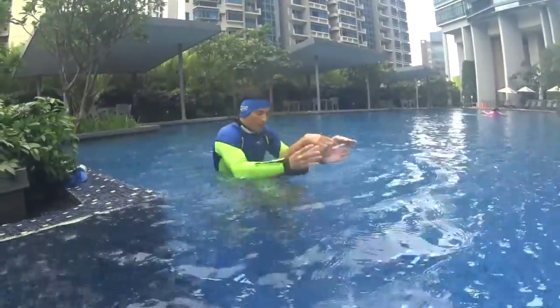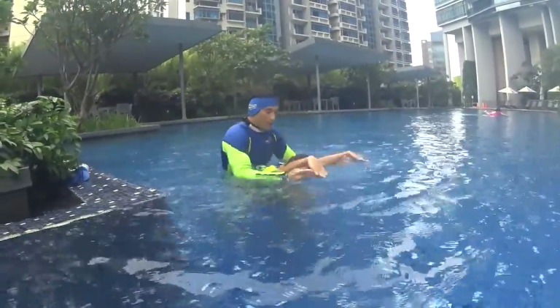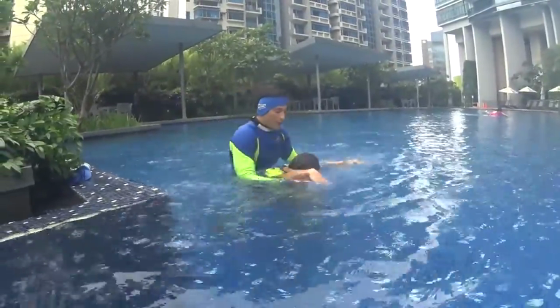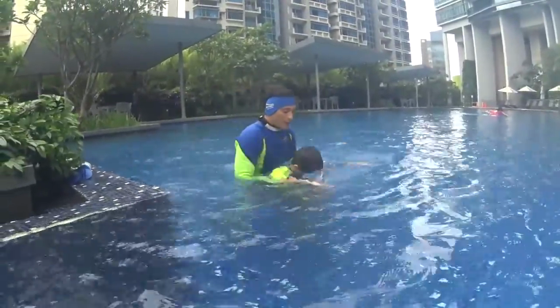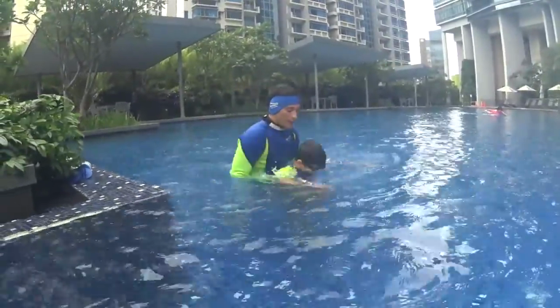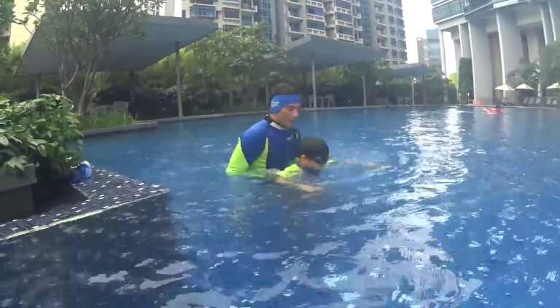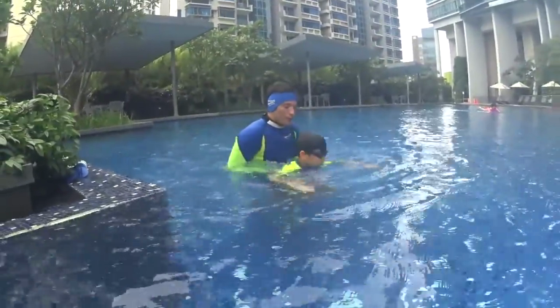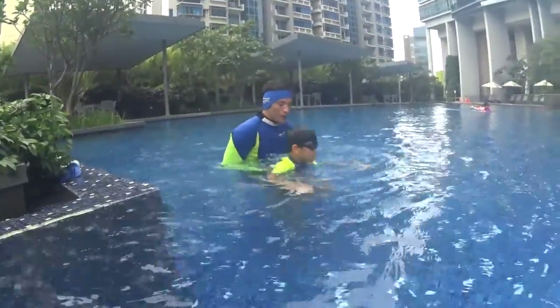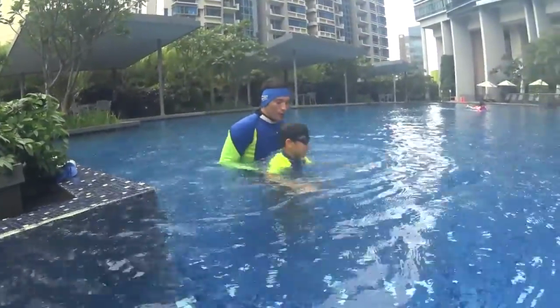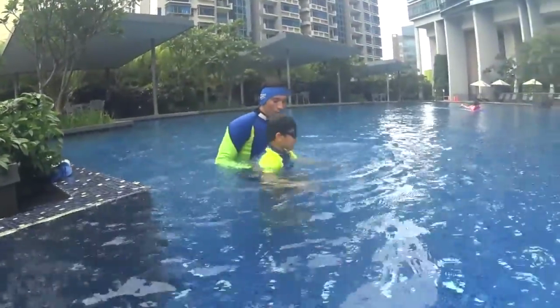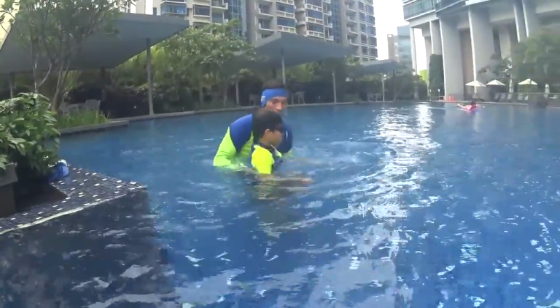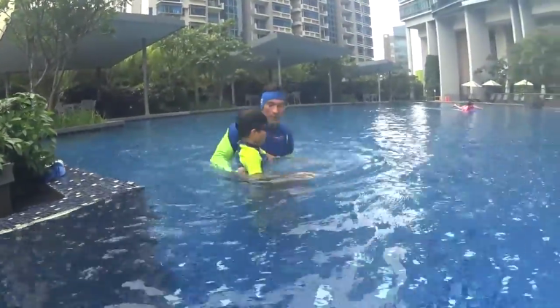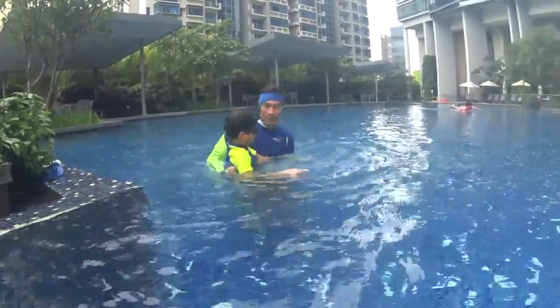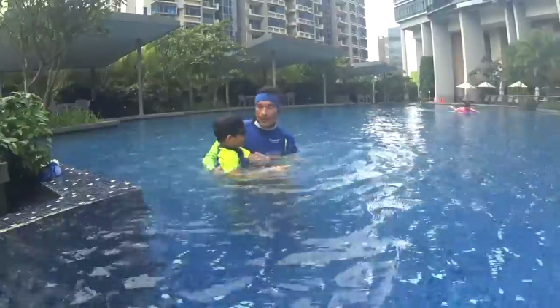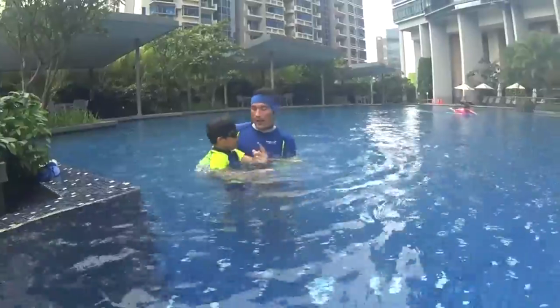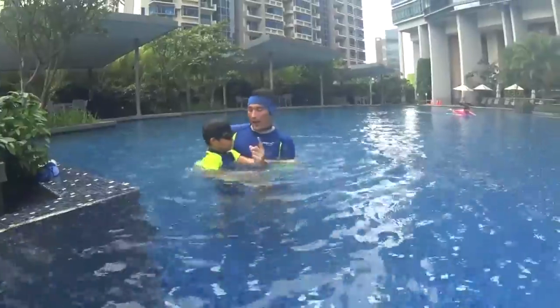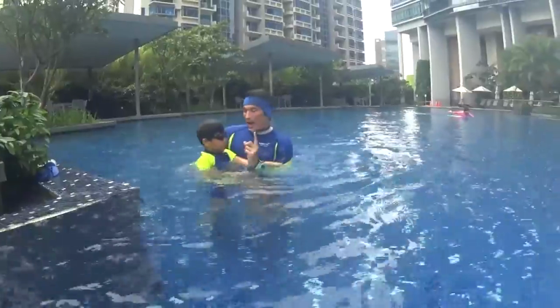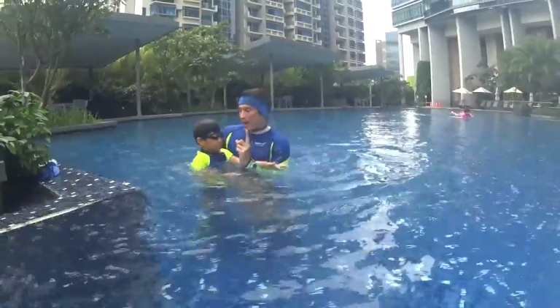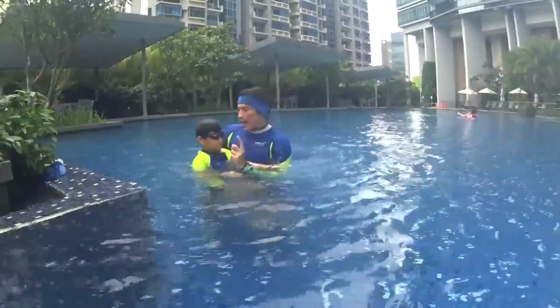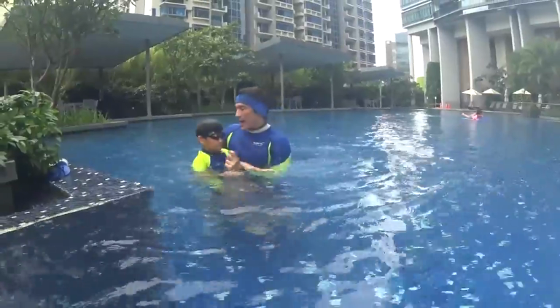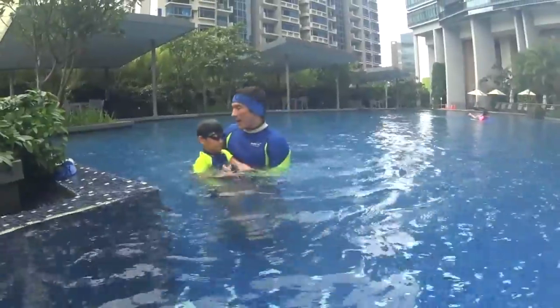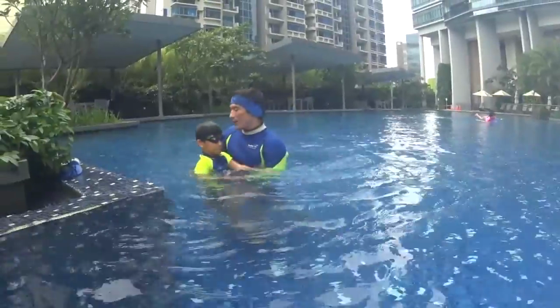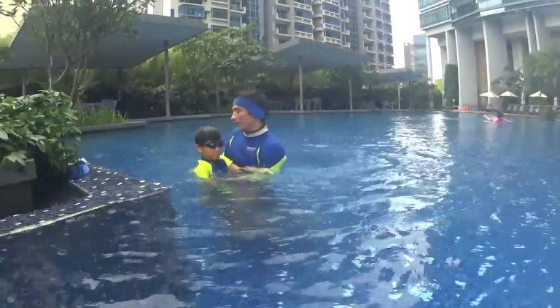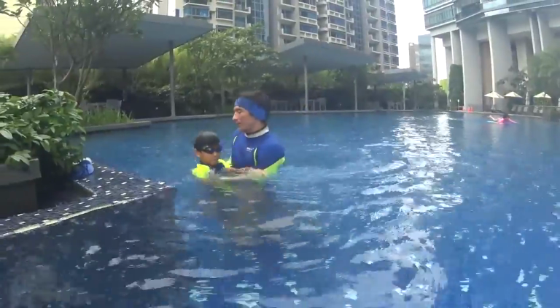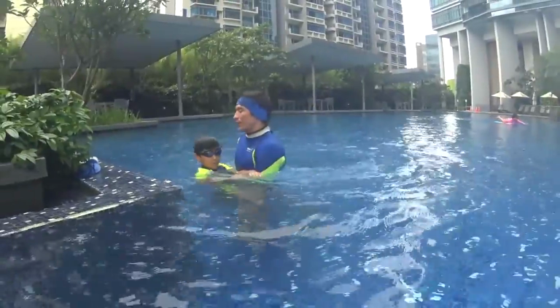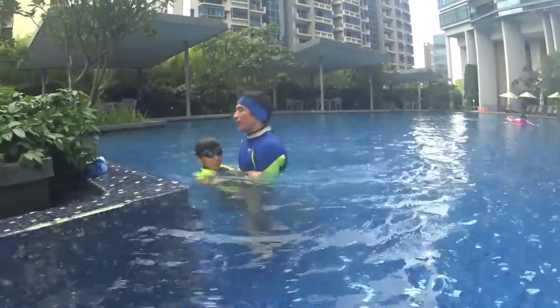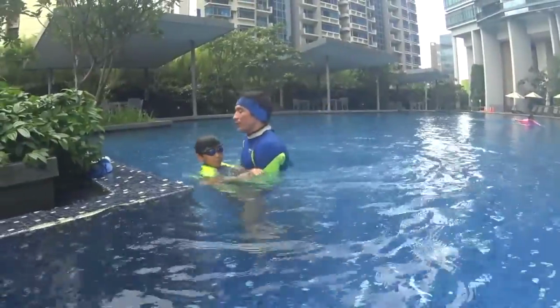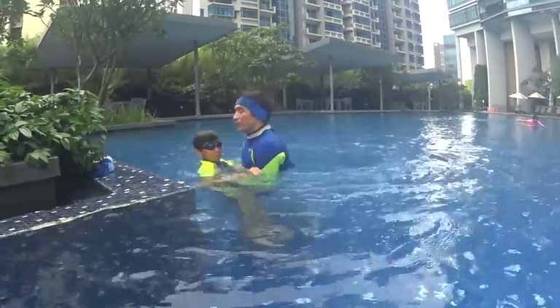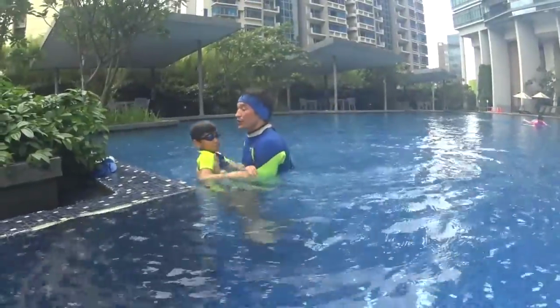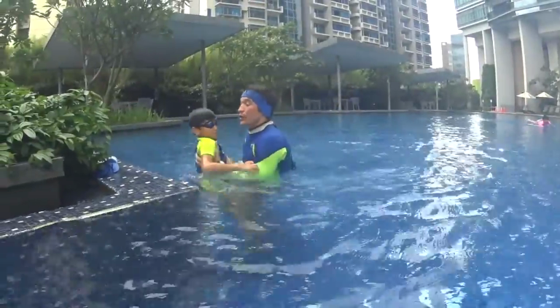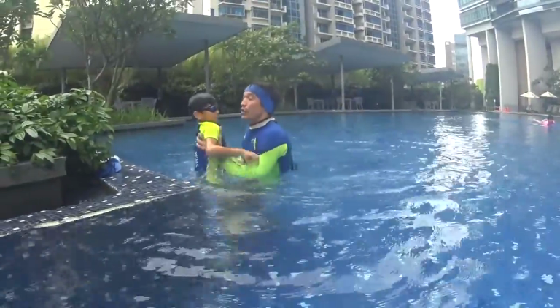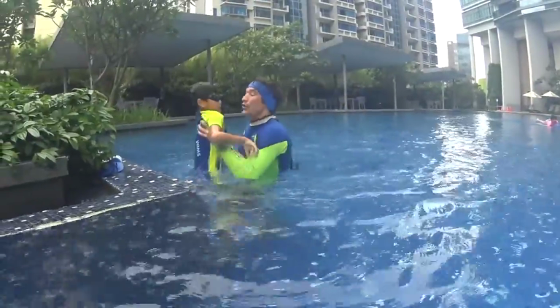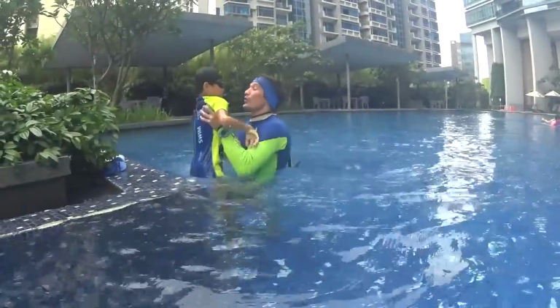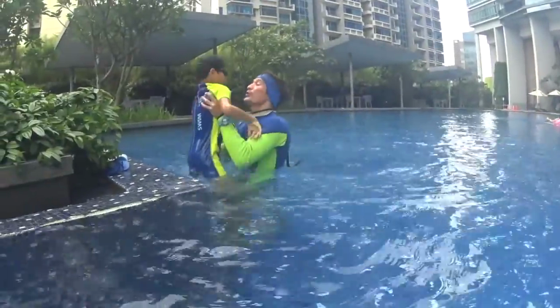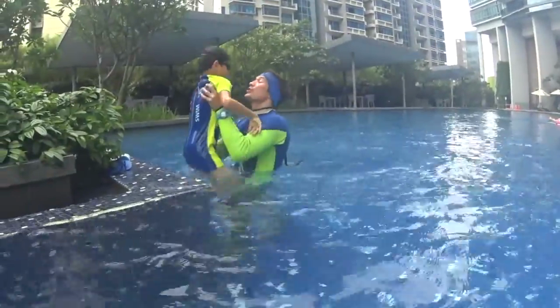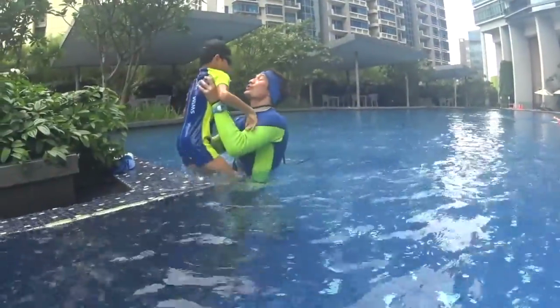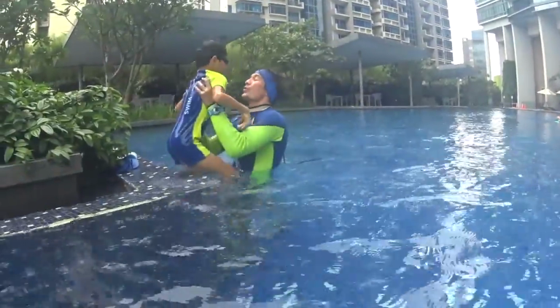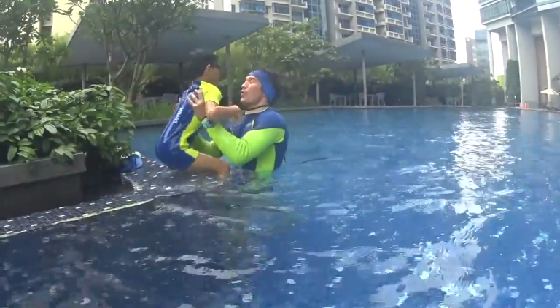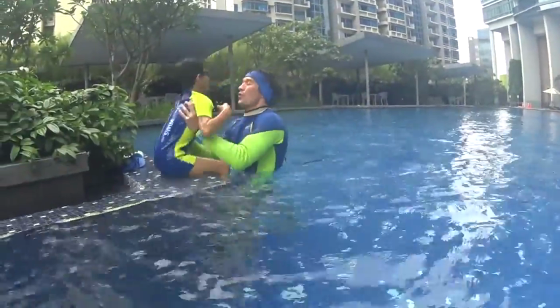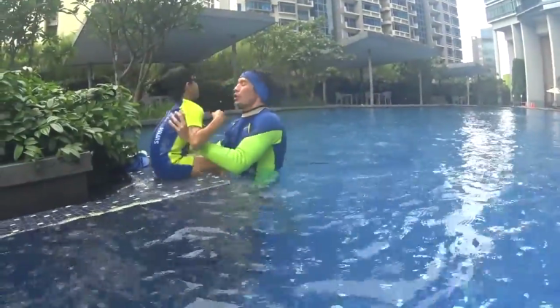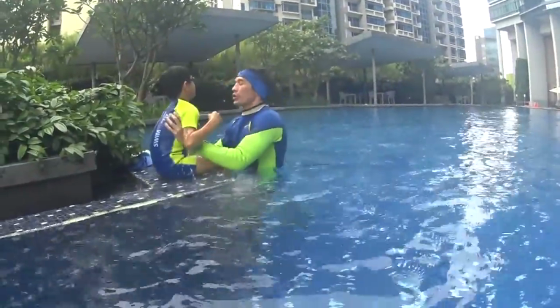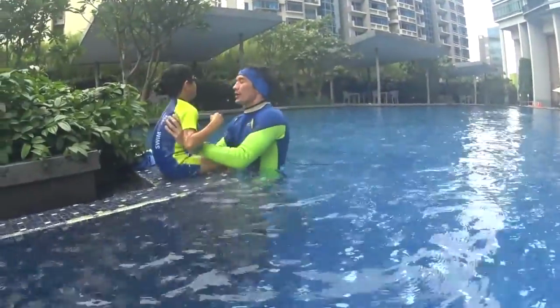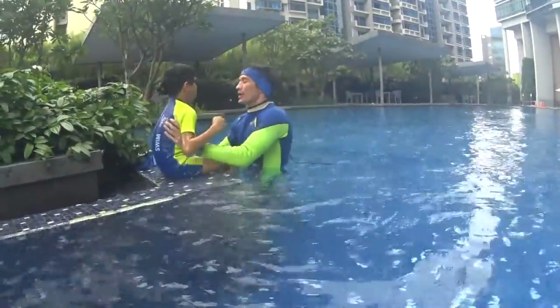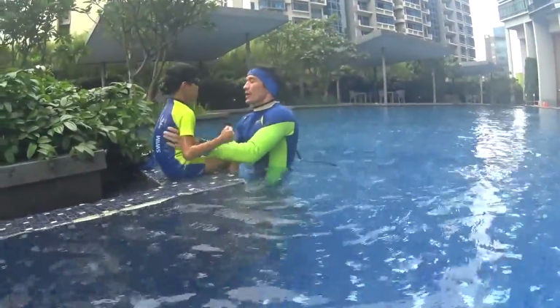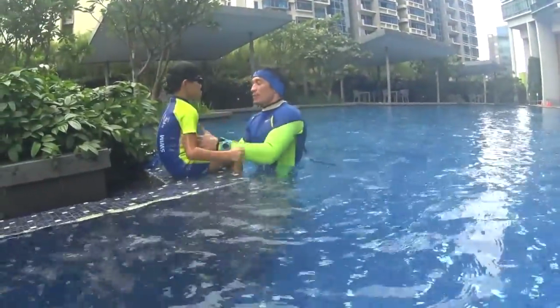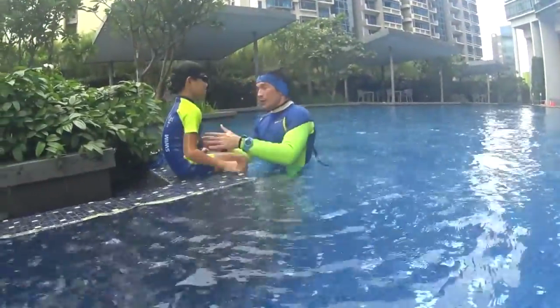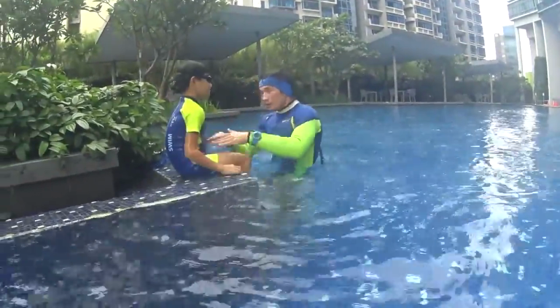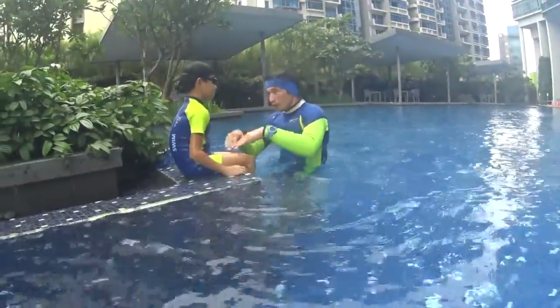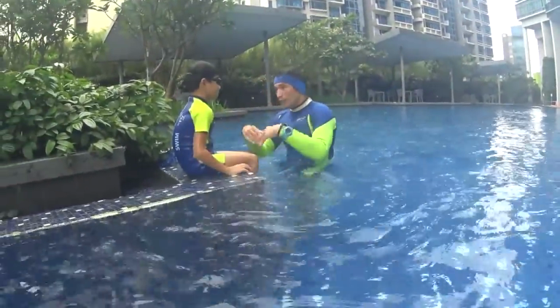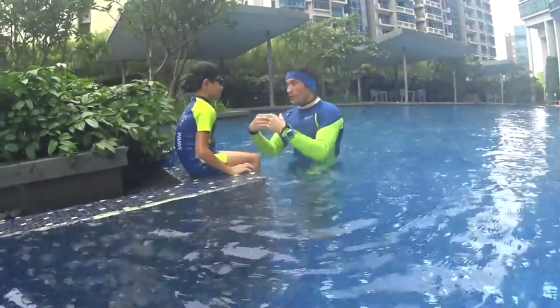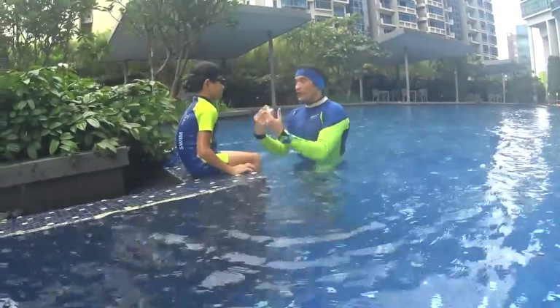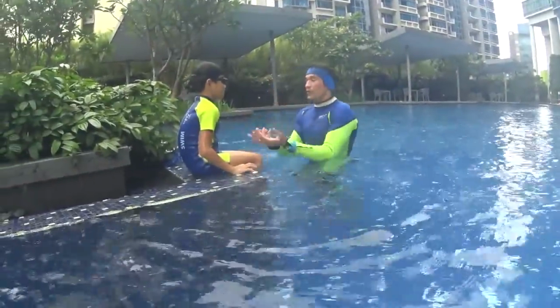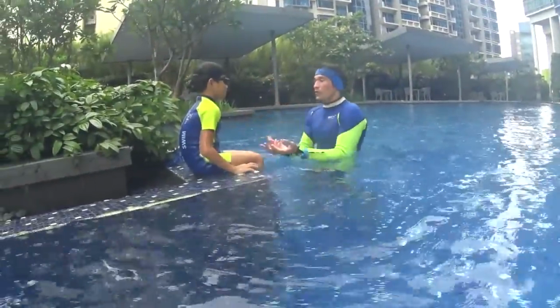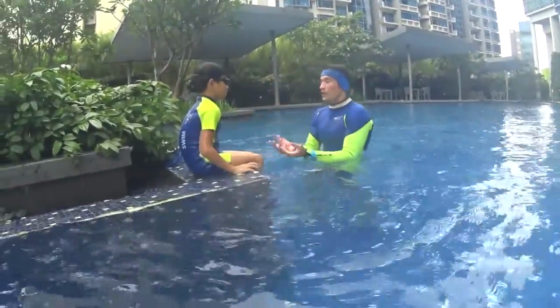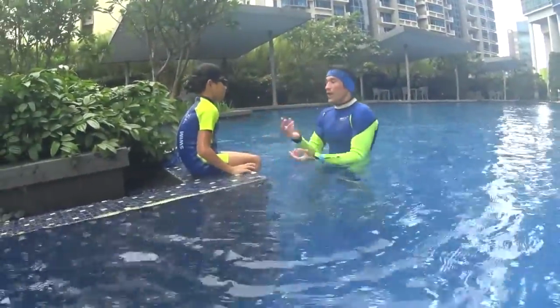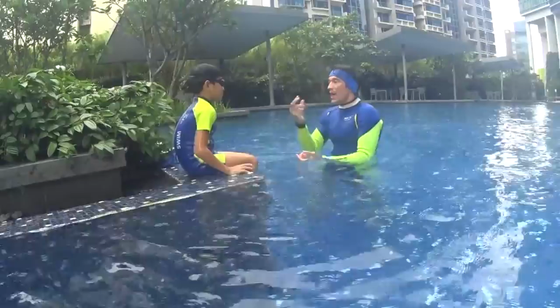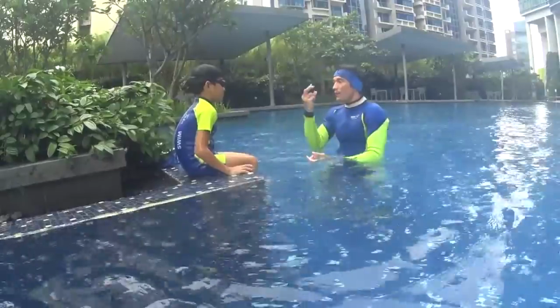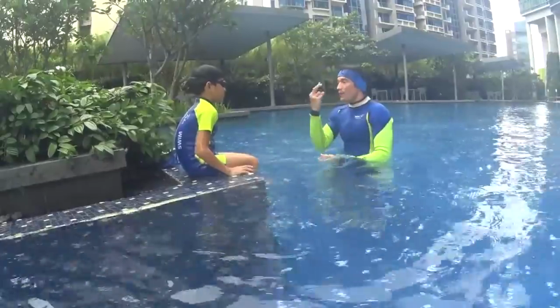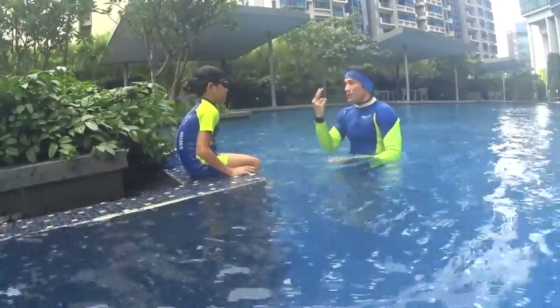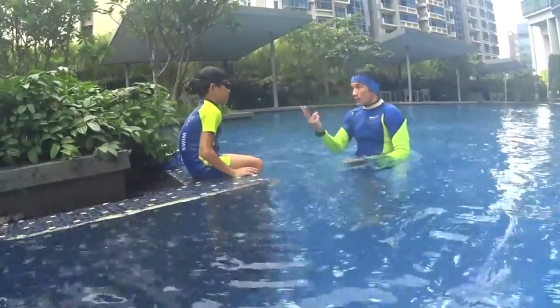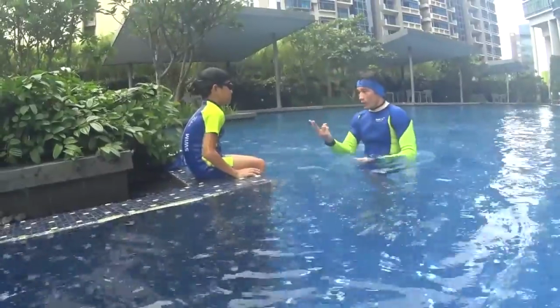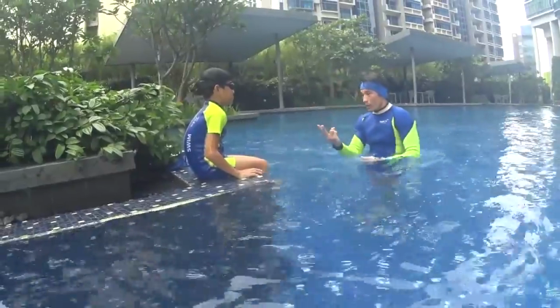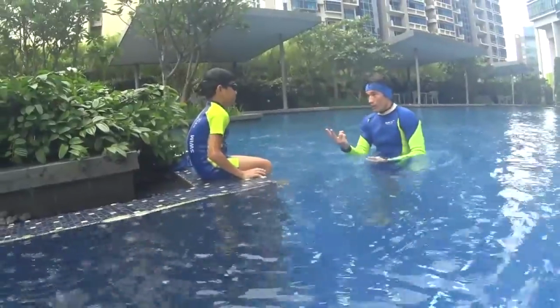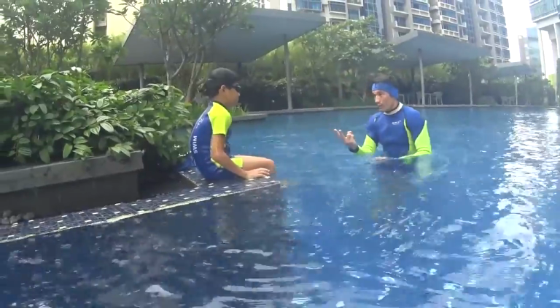So you go up at the second stroke, but you do a stroke every two dolphins.